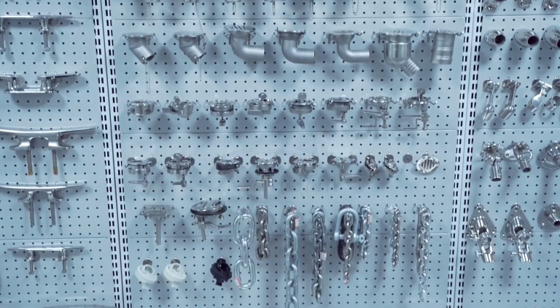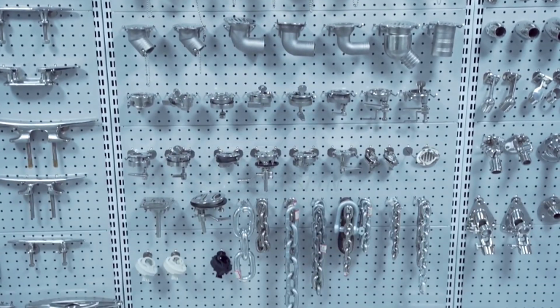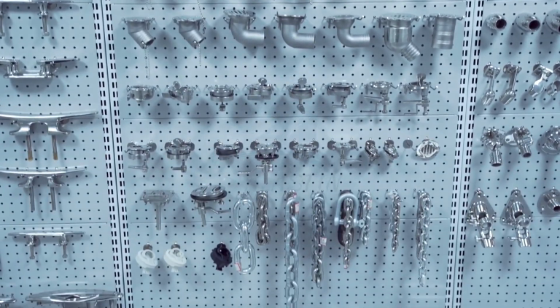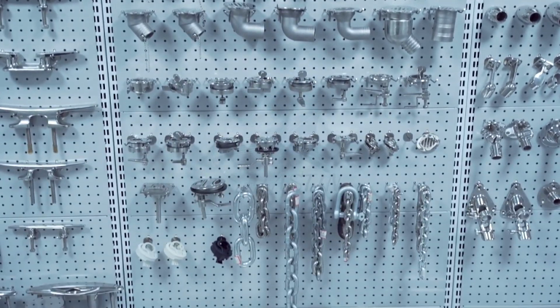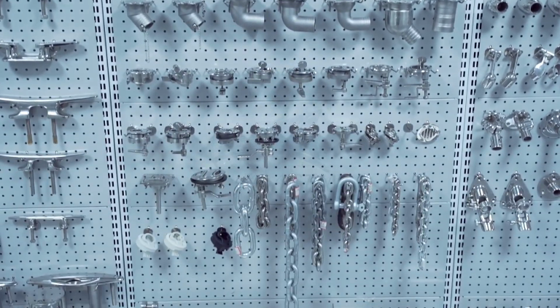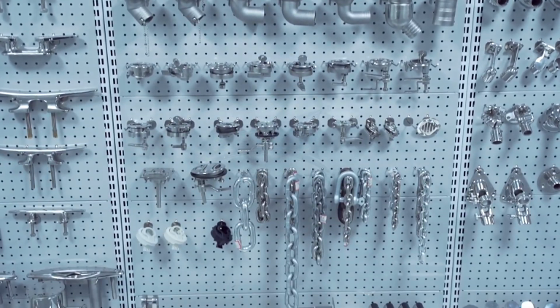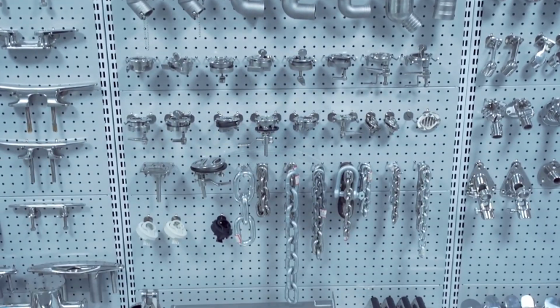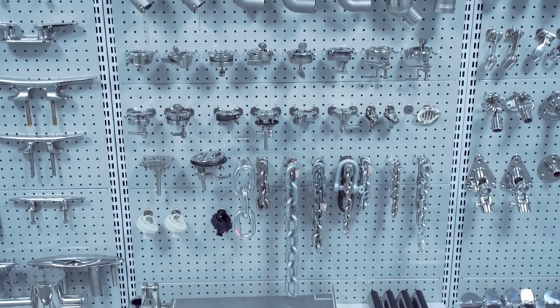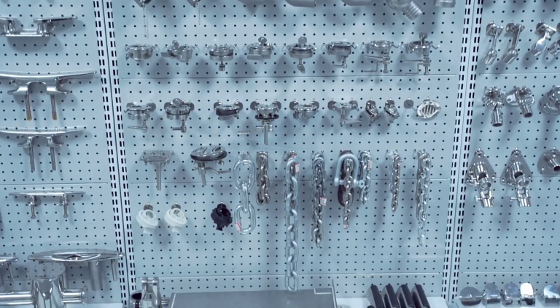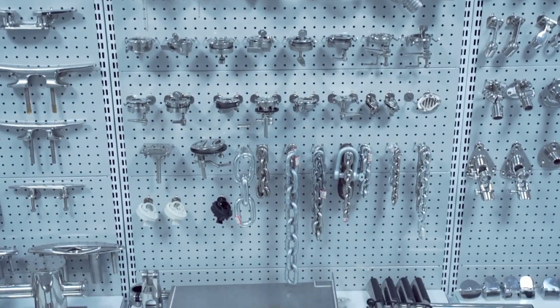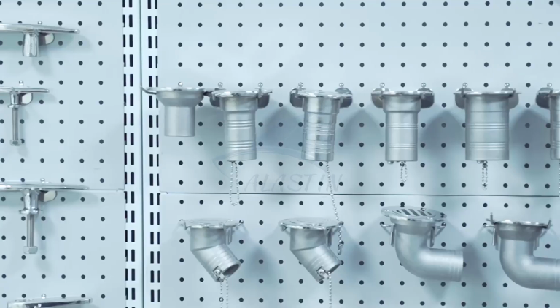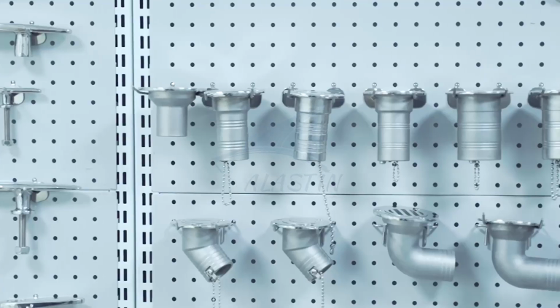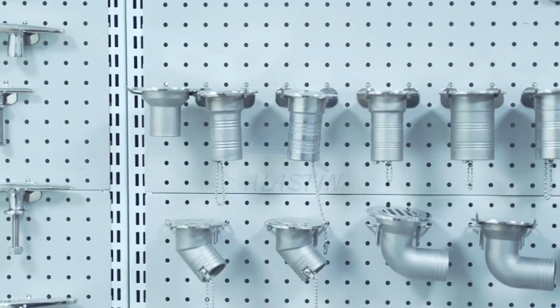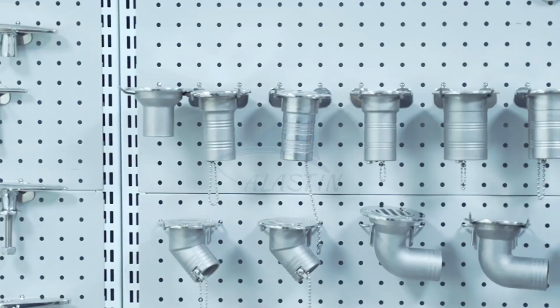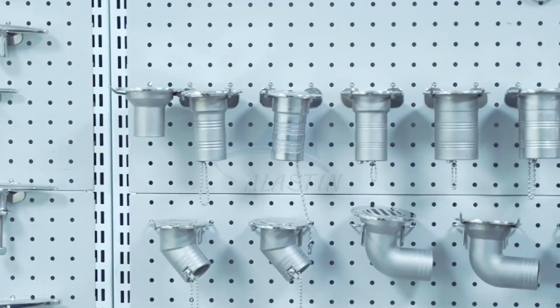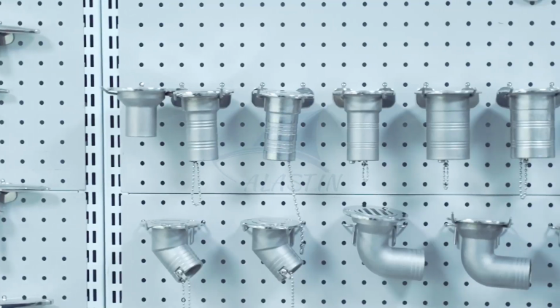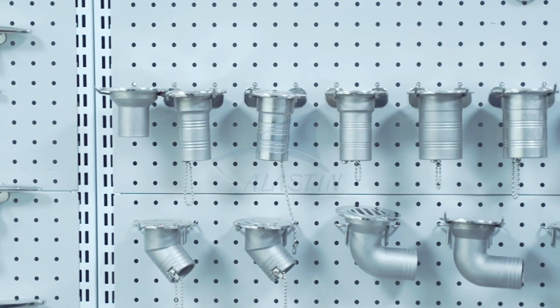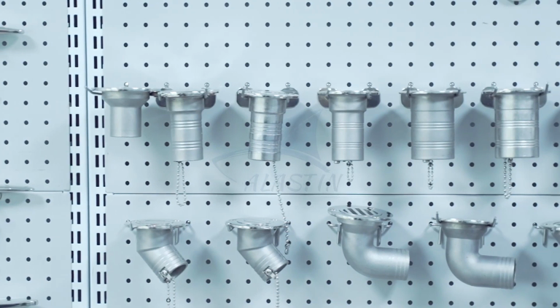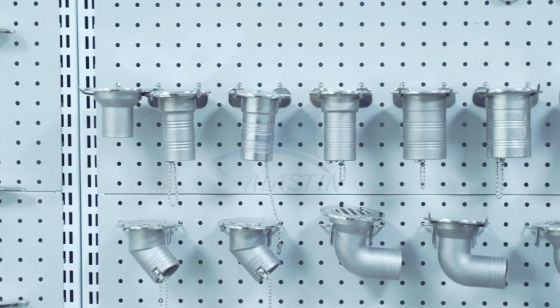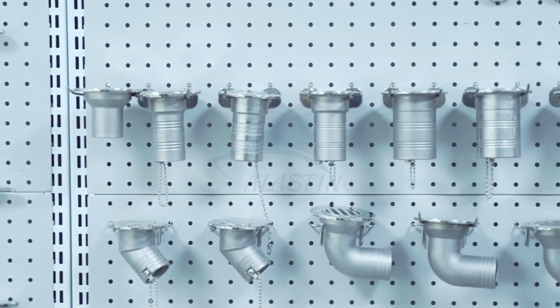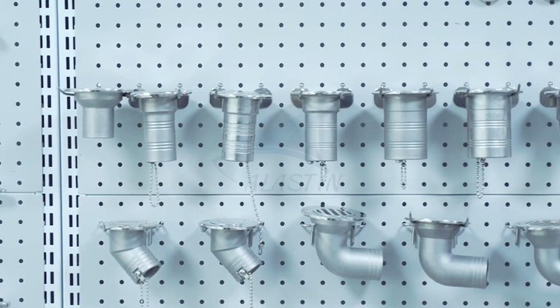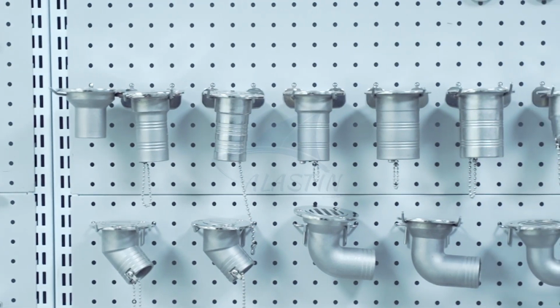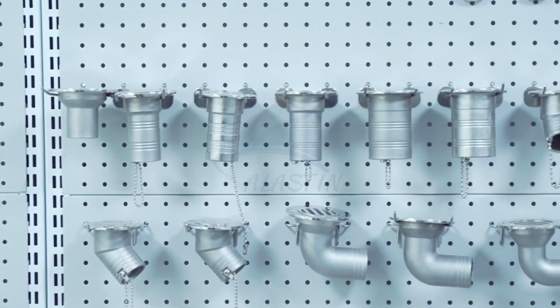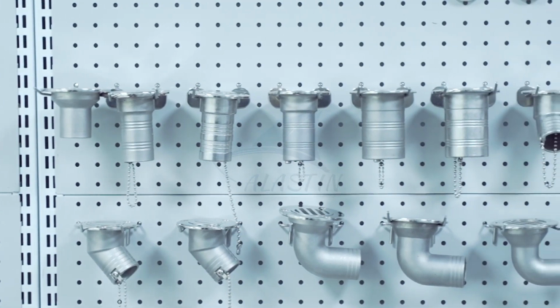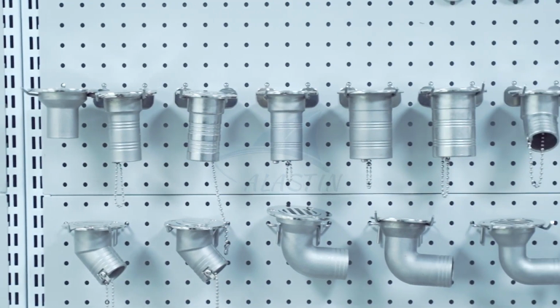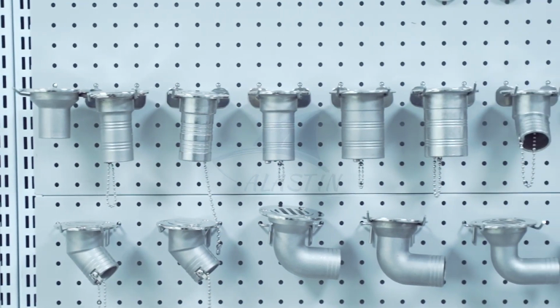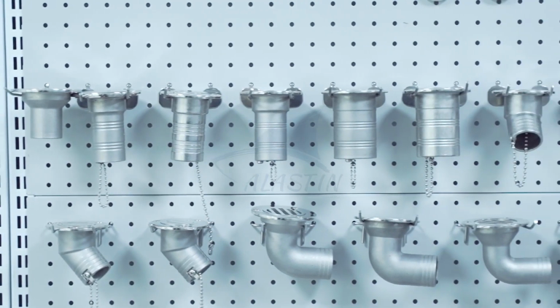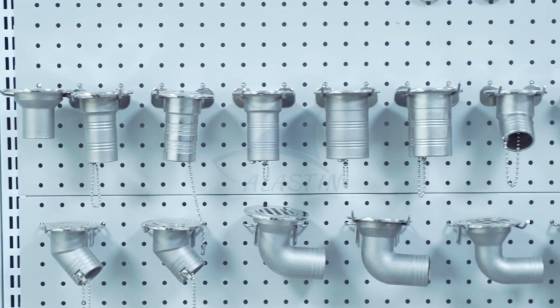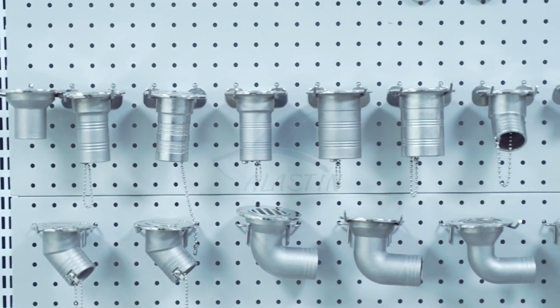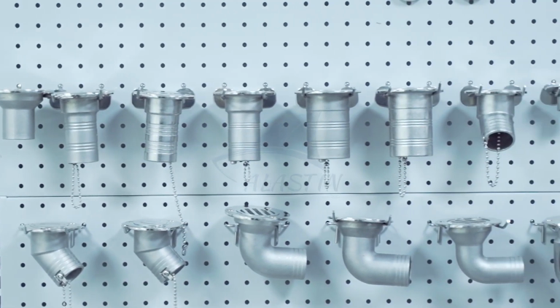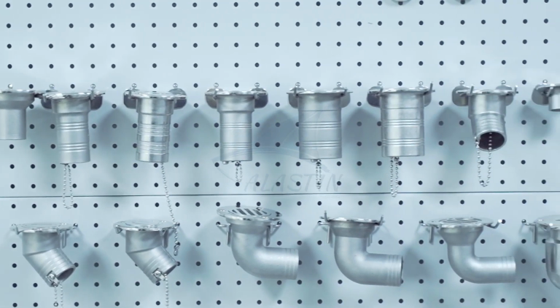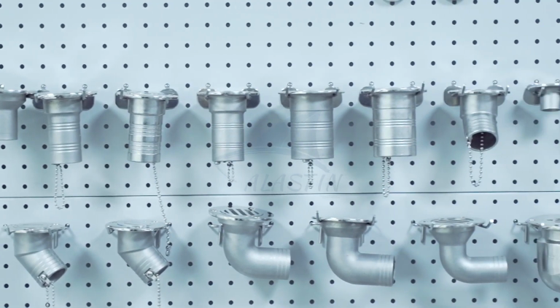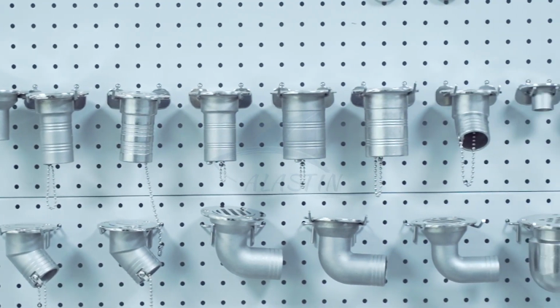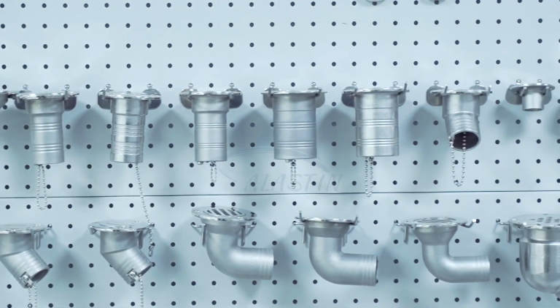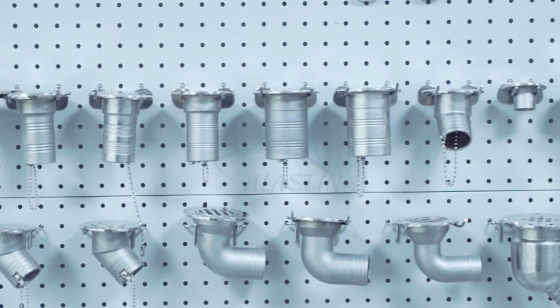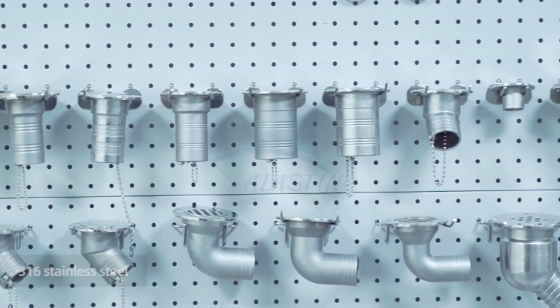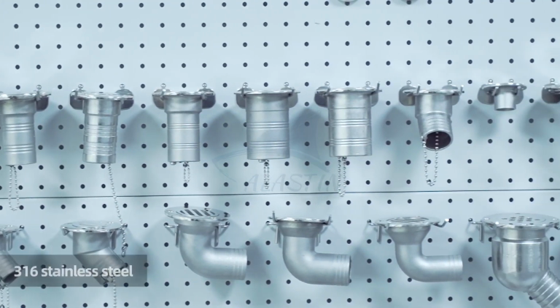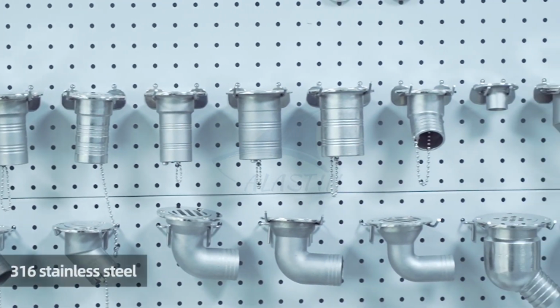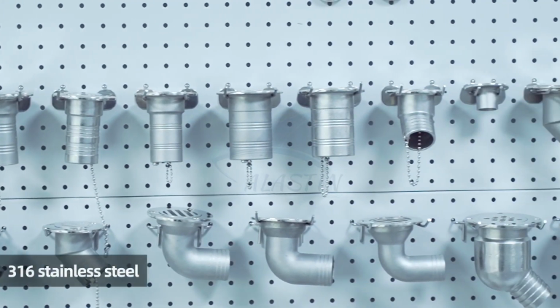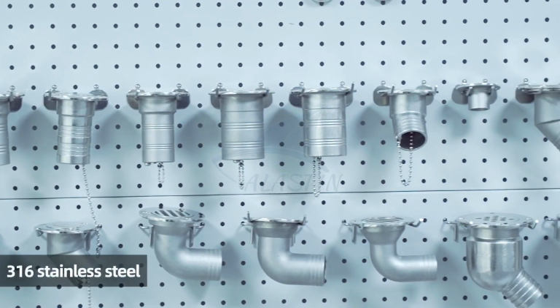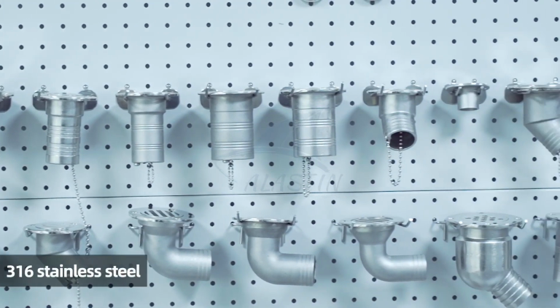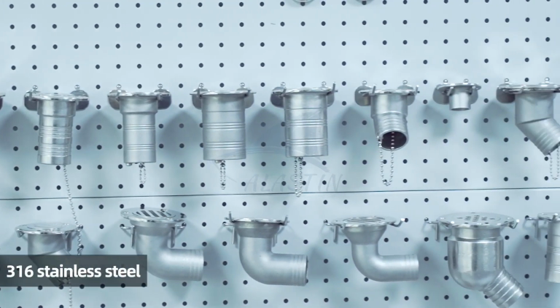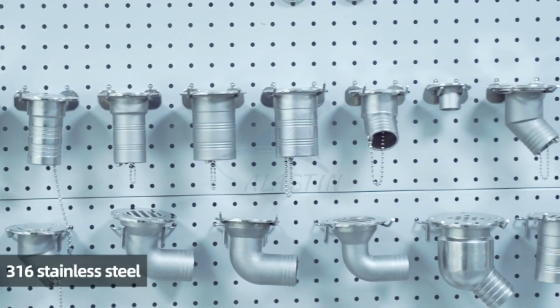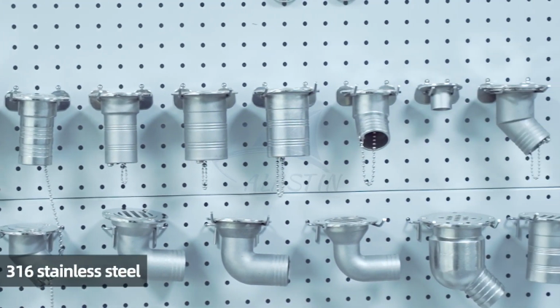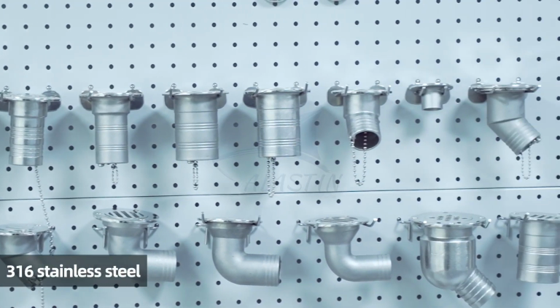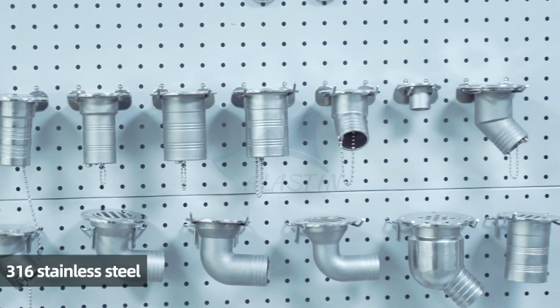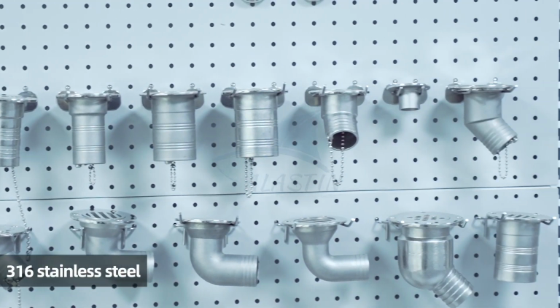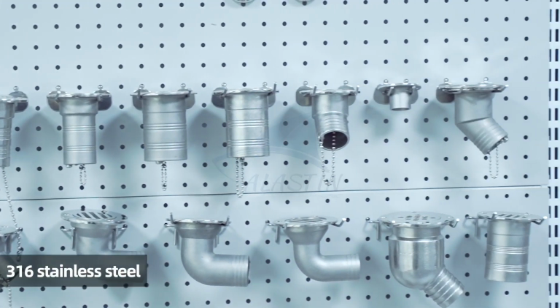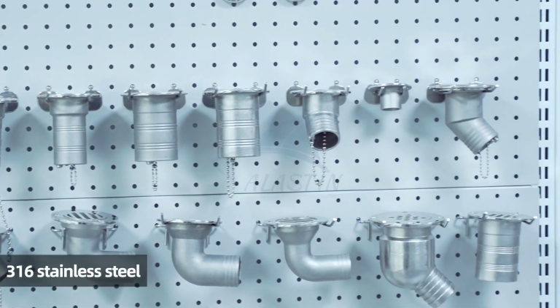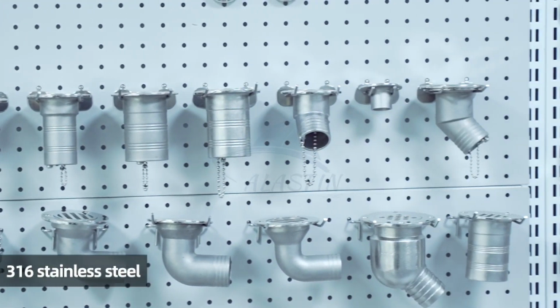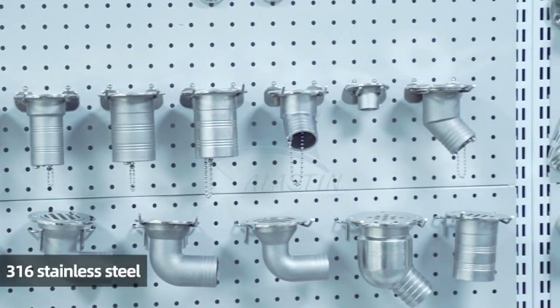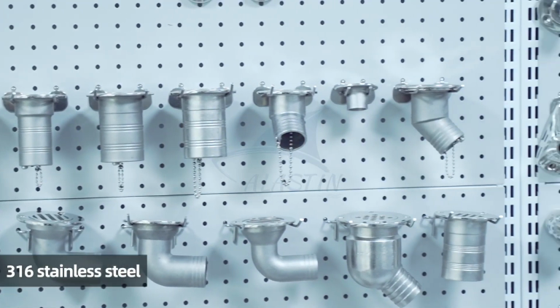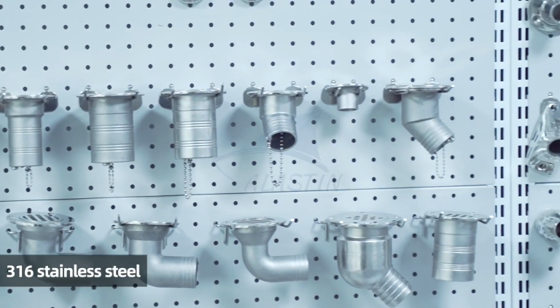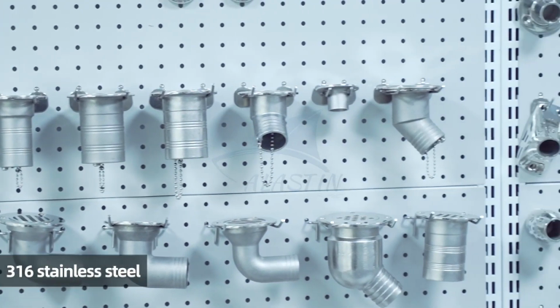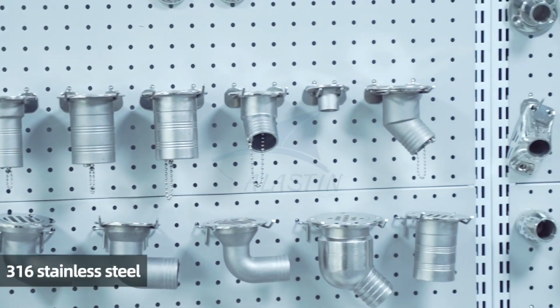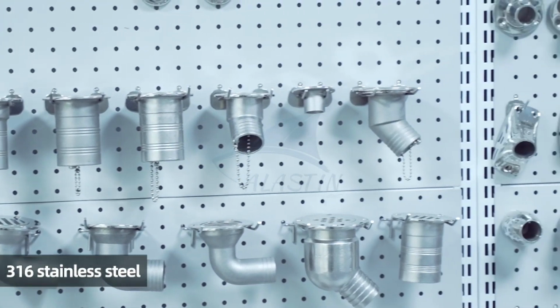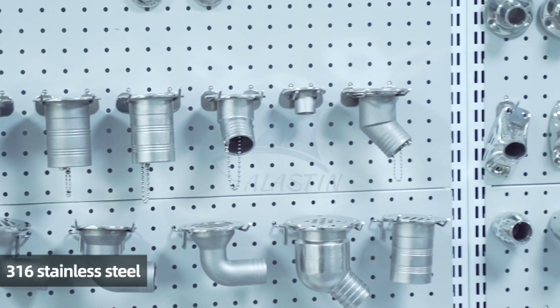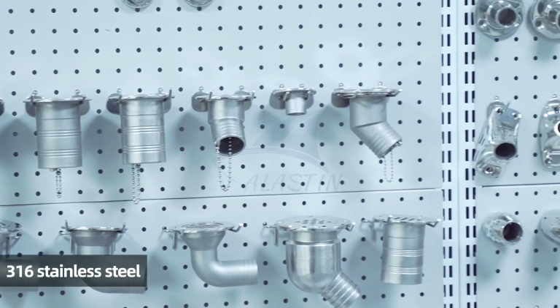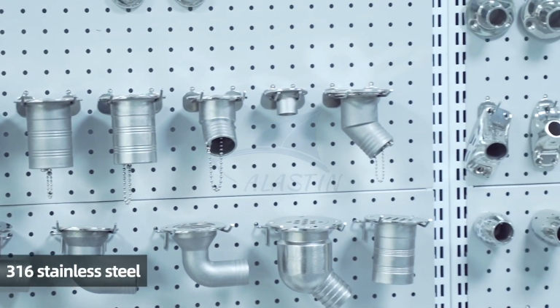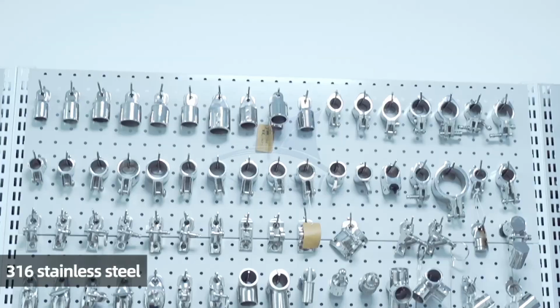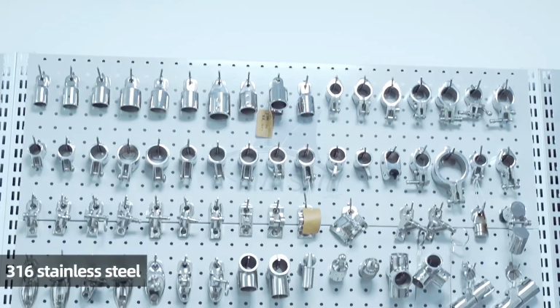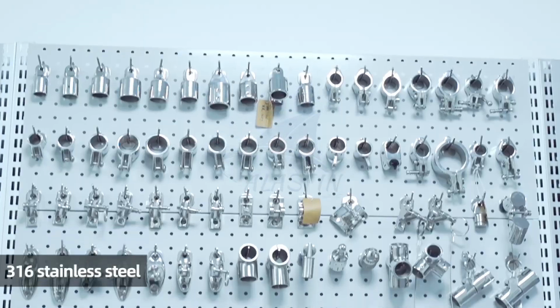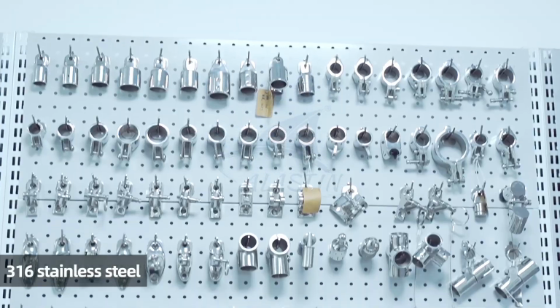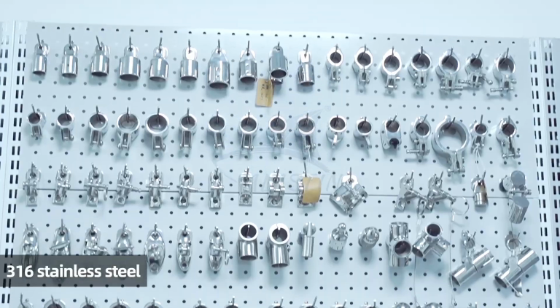Bolt anchor, mooring bollard, bolt cleats, rod holder, hinge, bimini top fittings, etc.